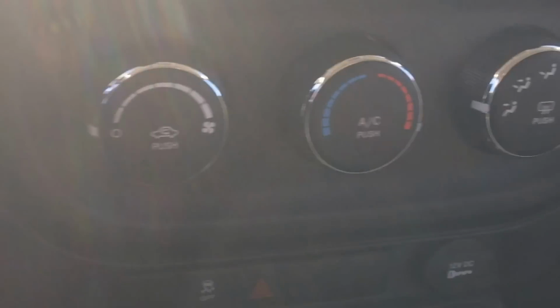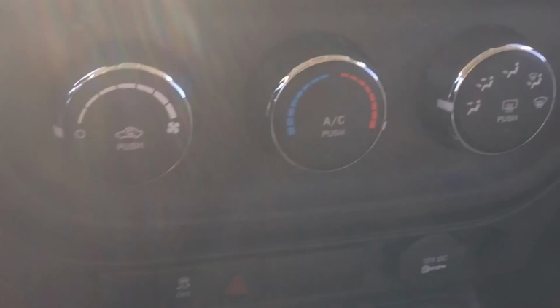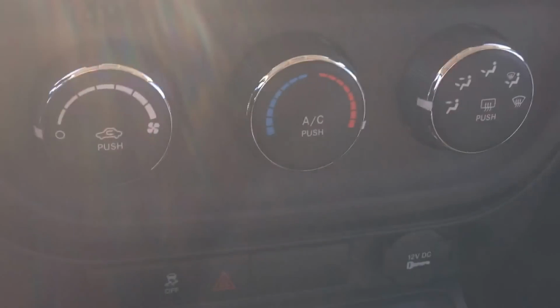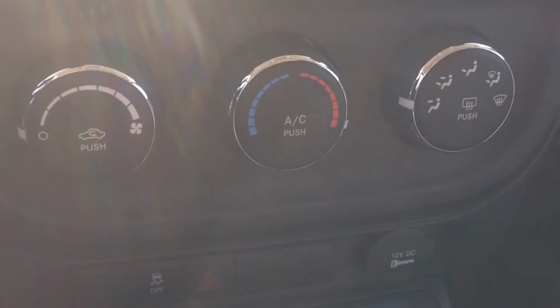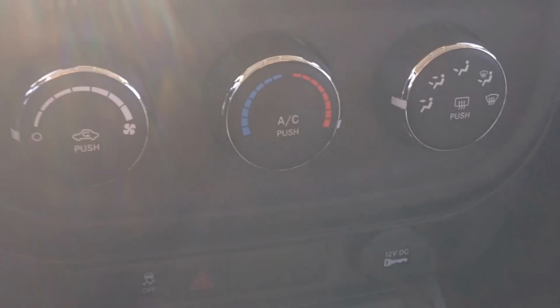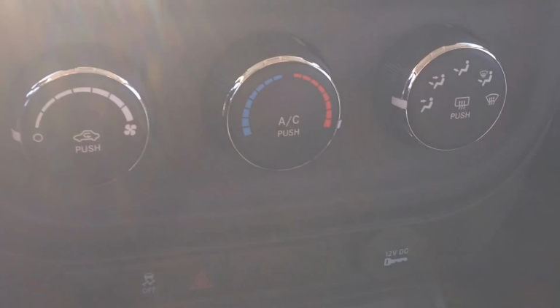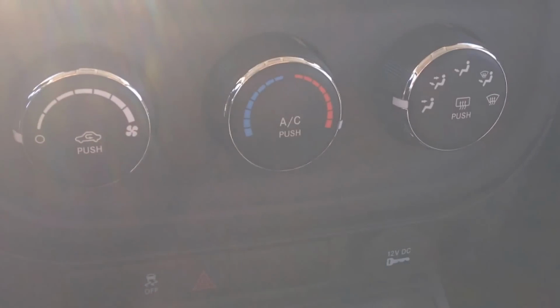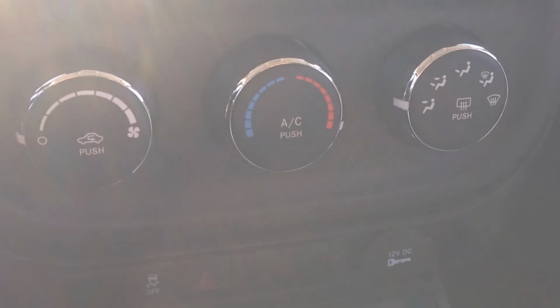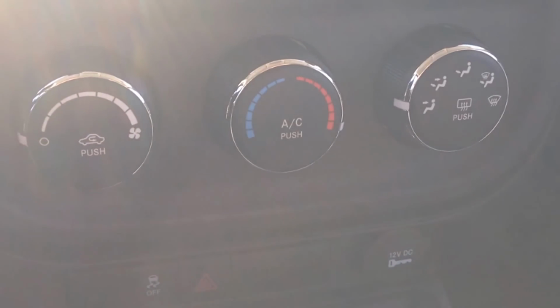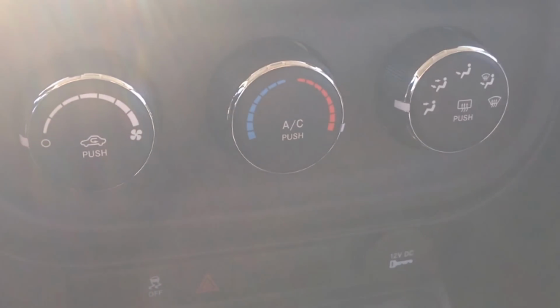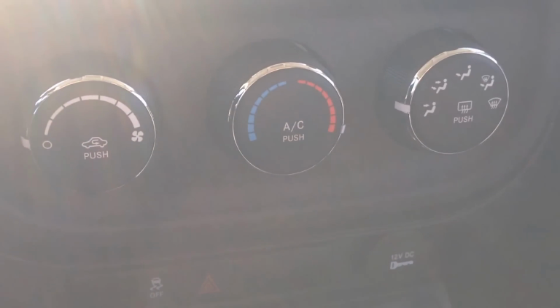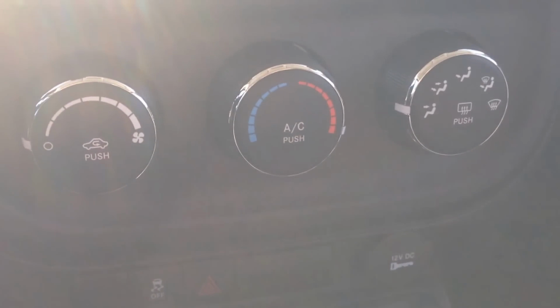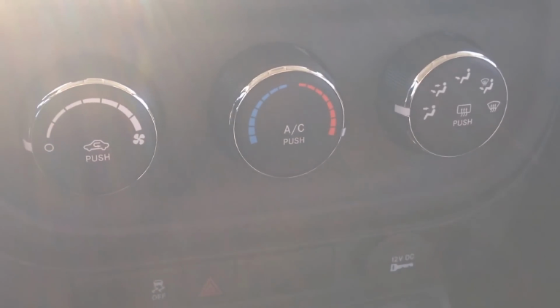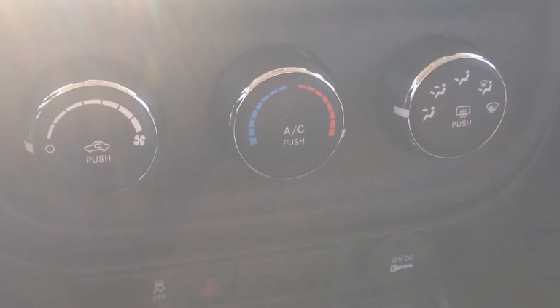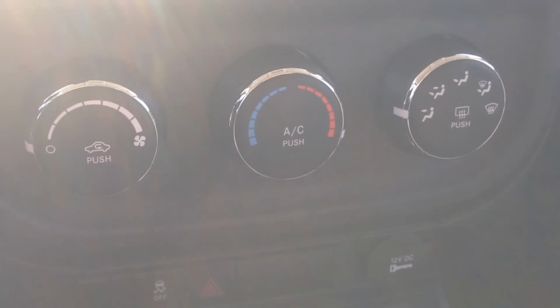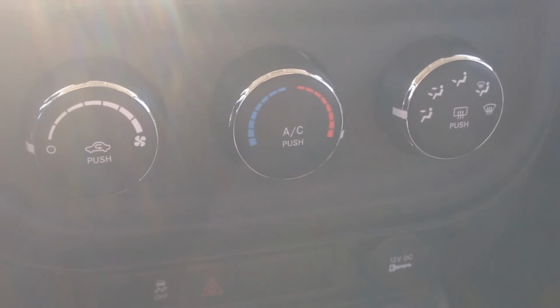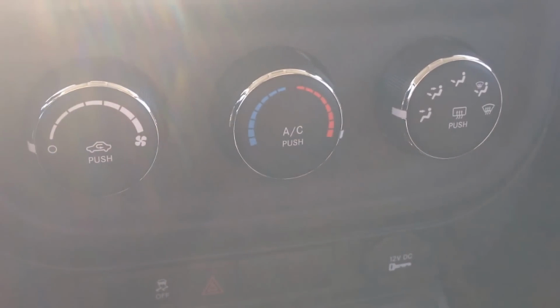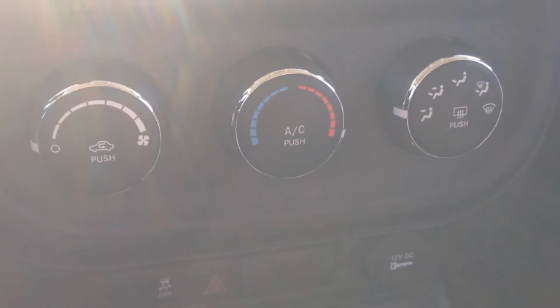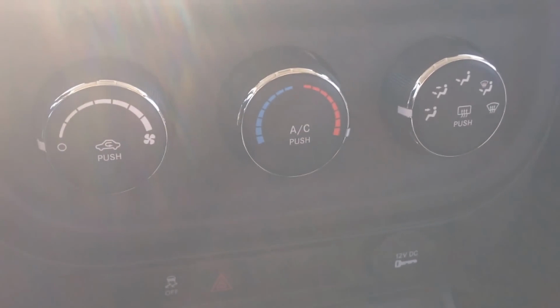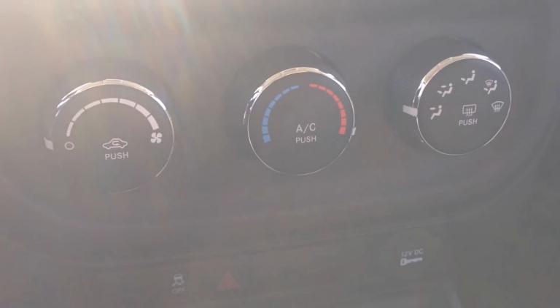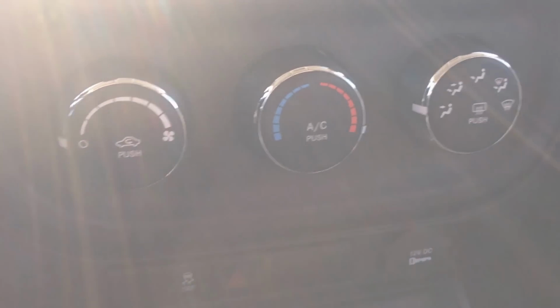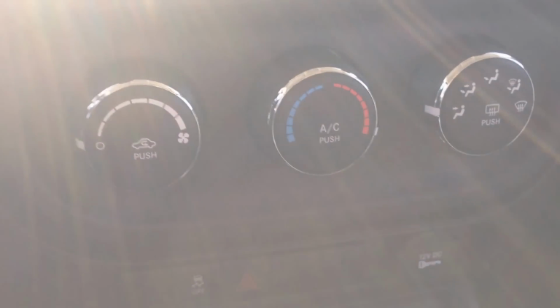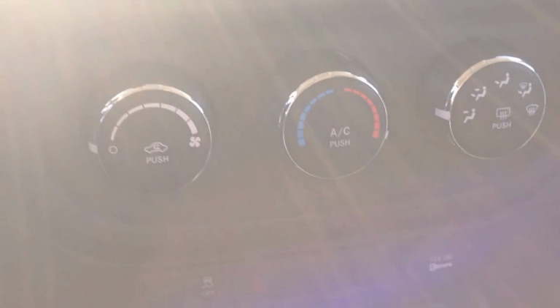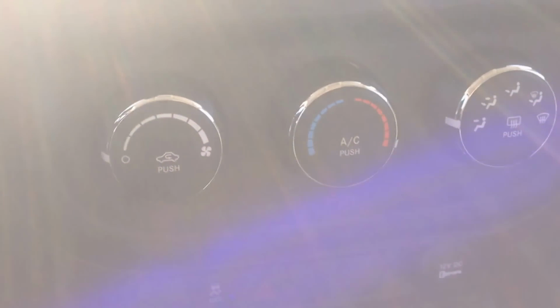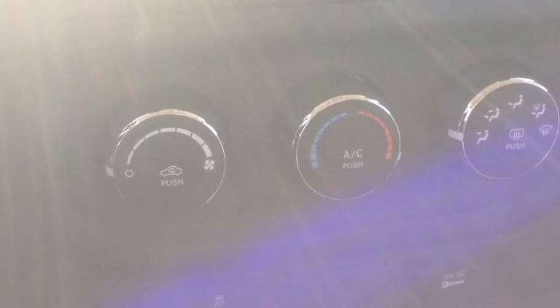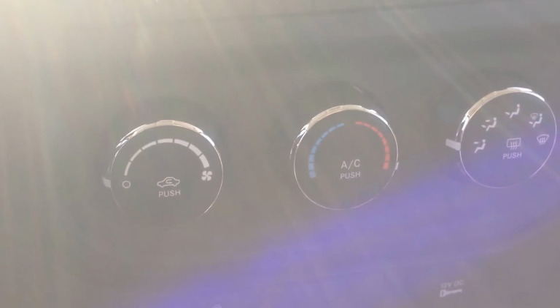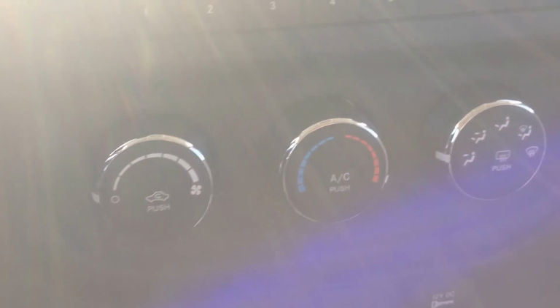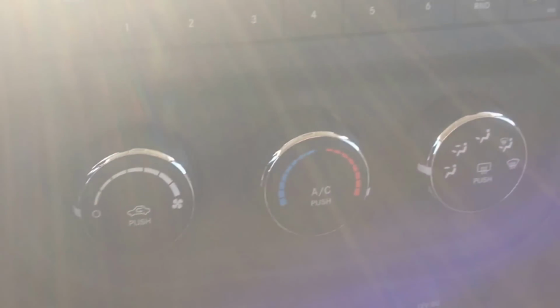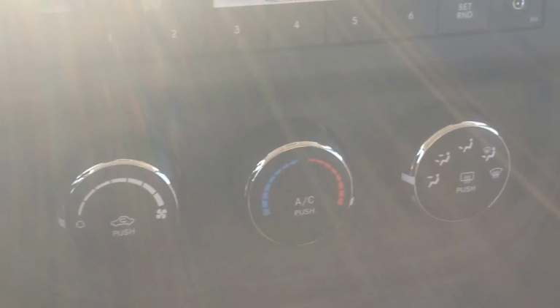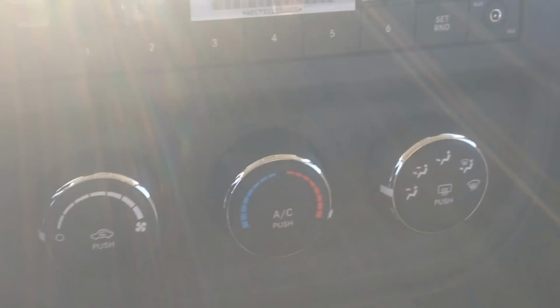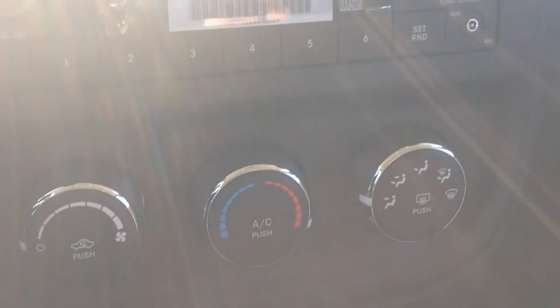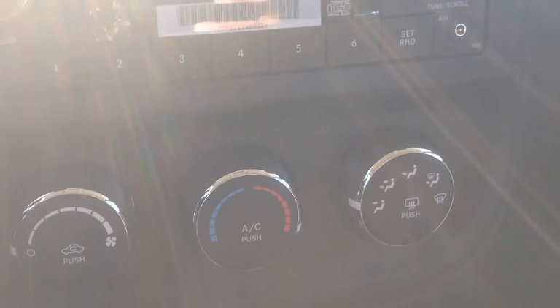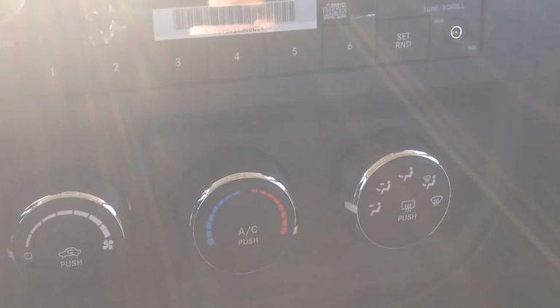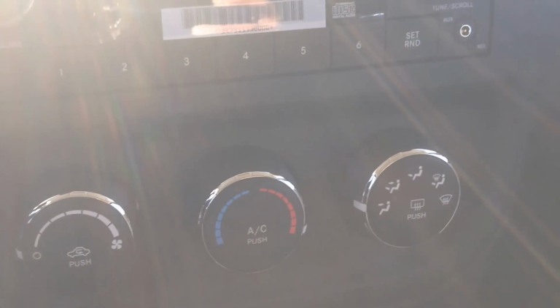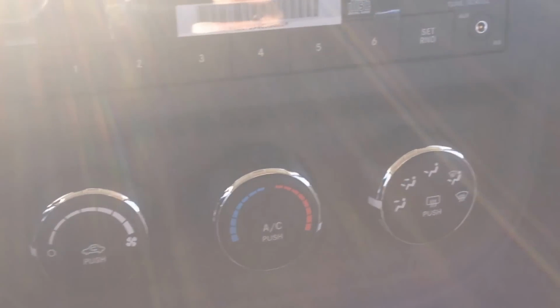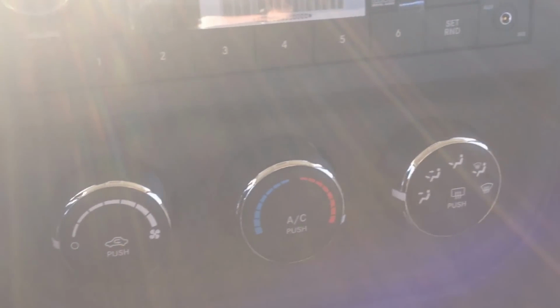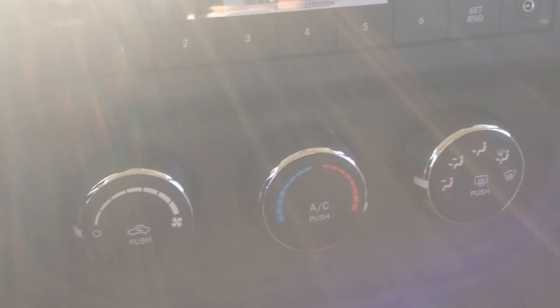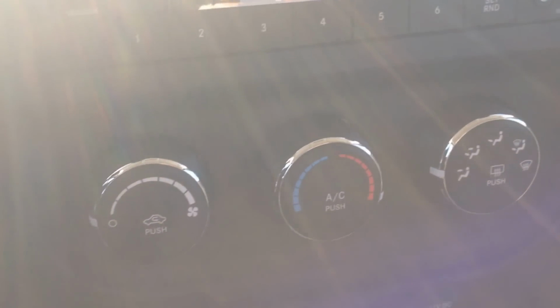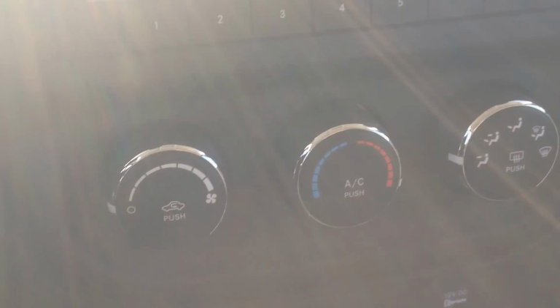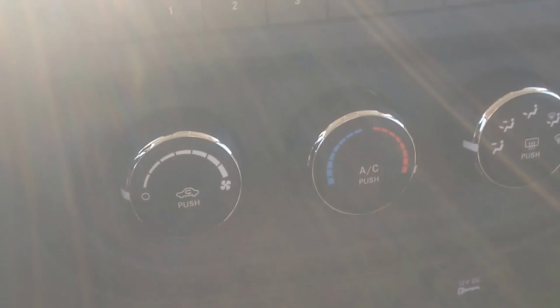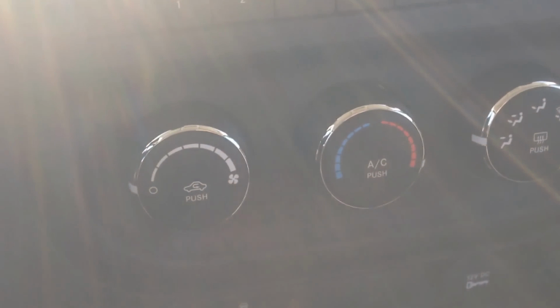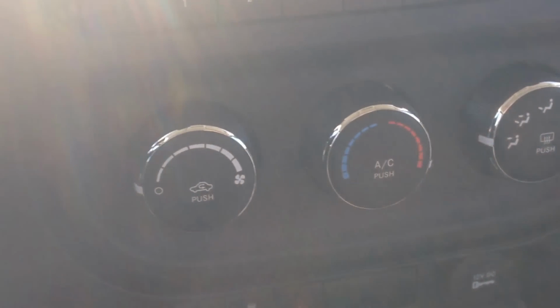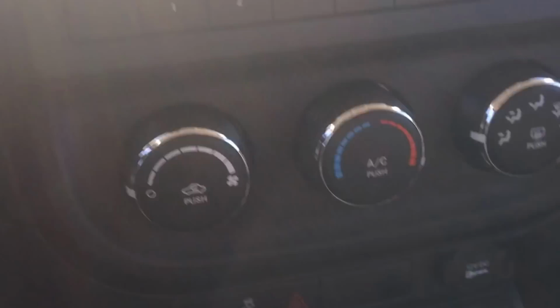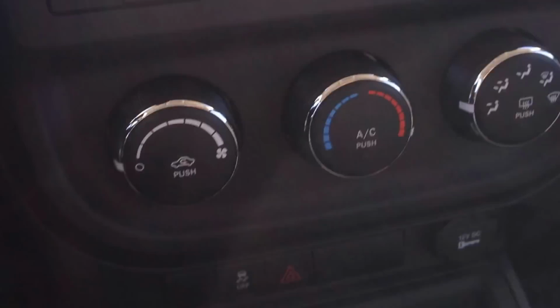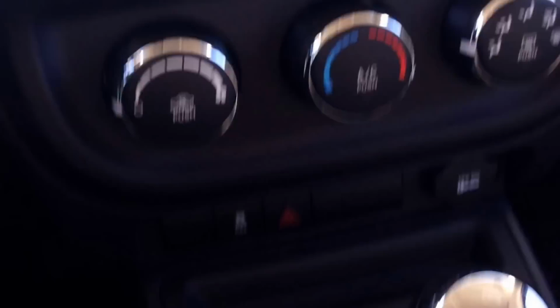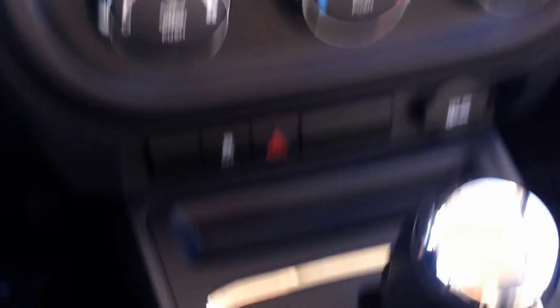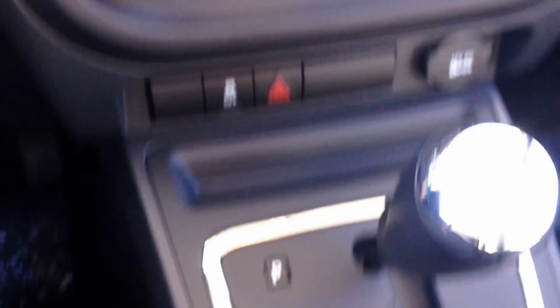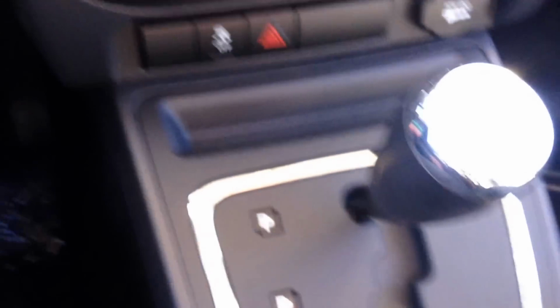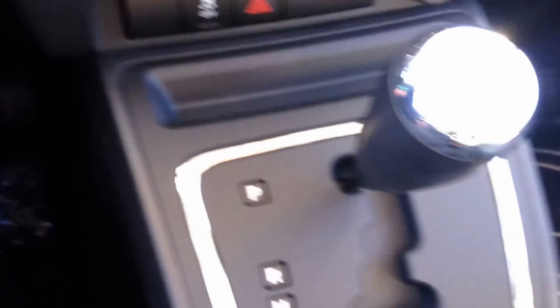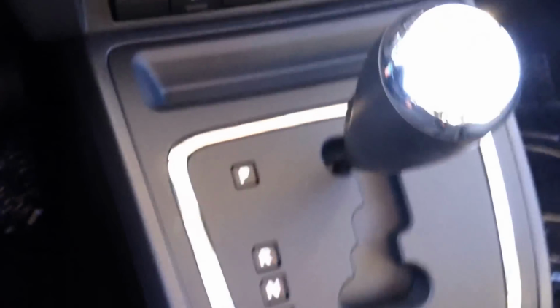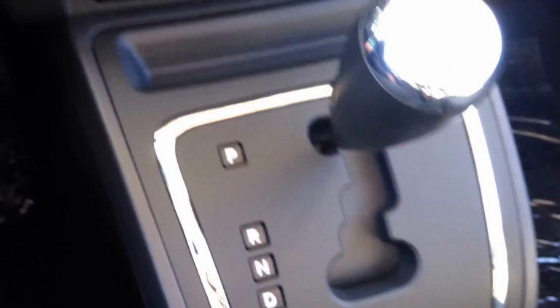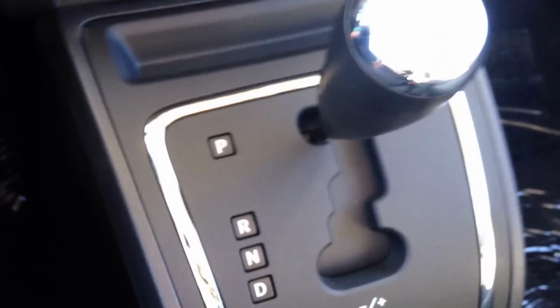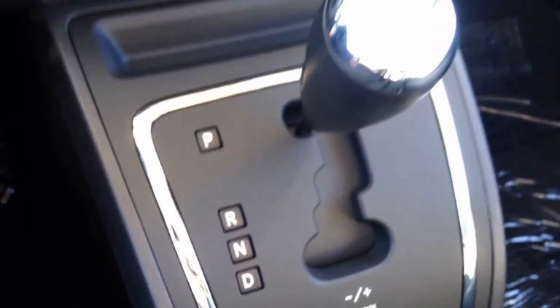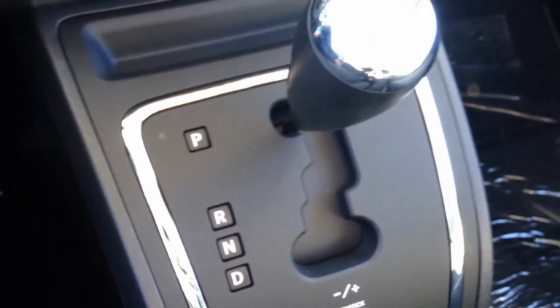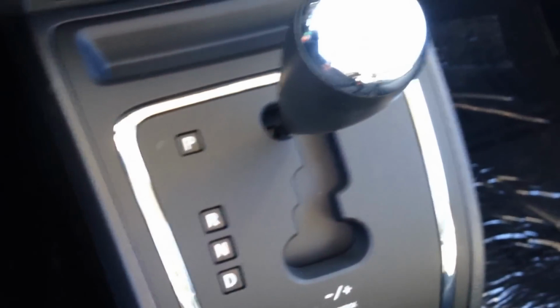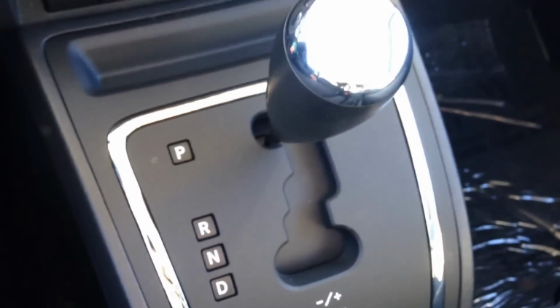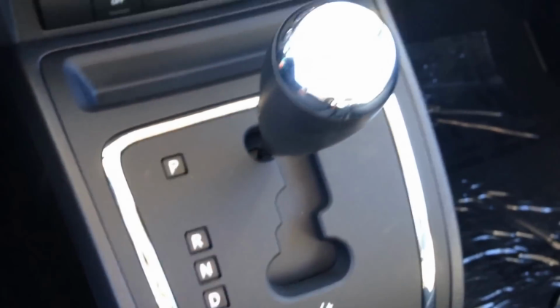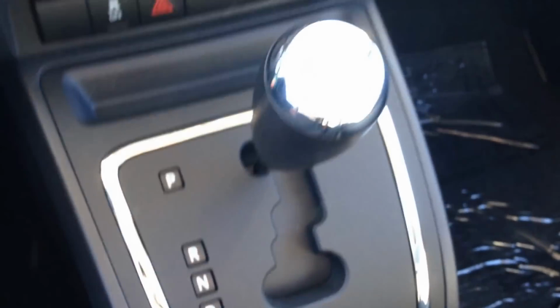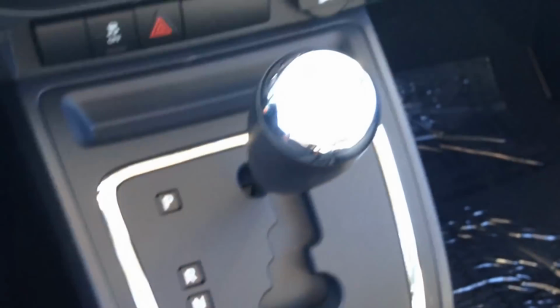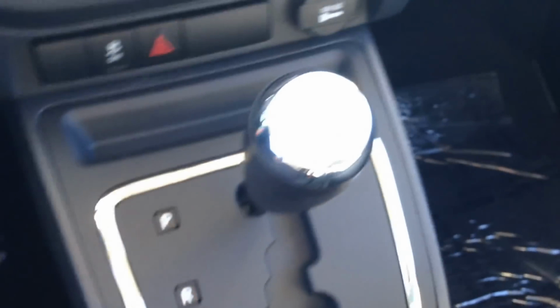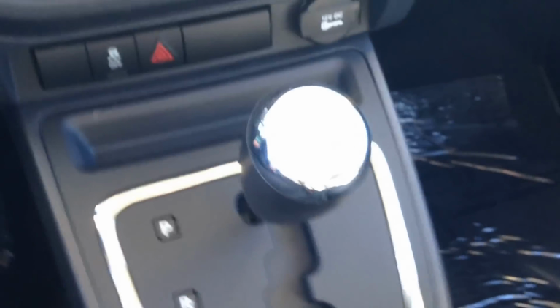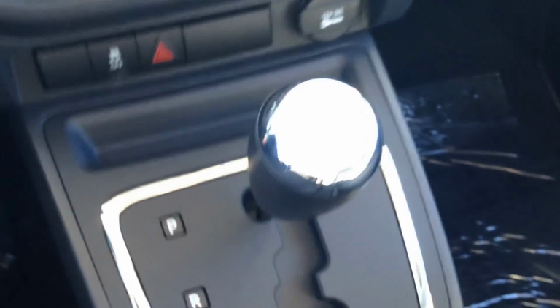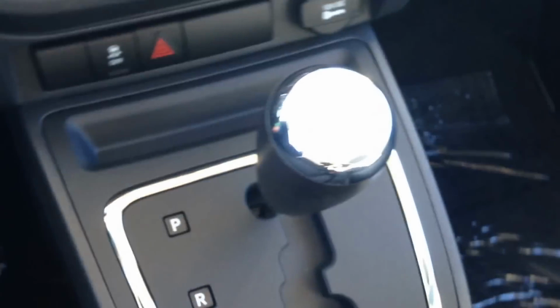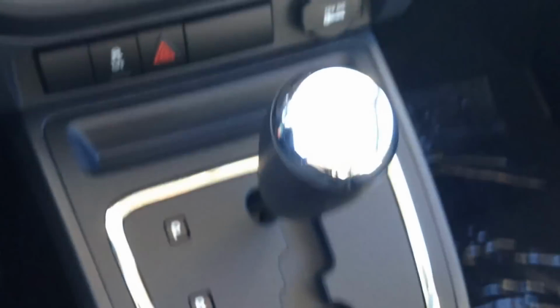Just down below that you've got your climate controls here, everything in really good reach, and your 6-speed automatic transmission.